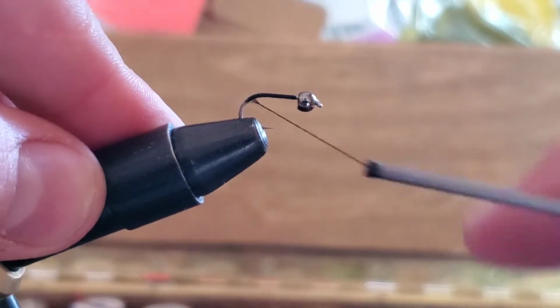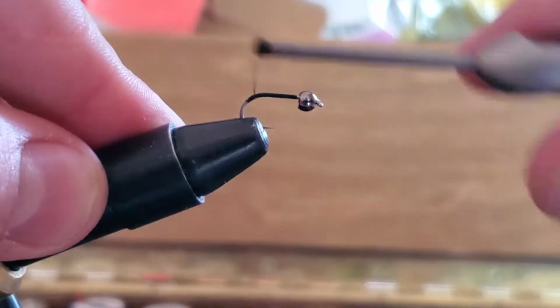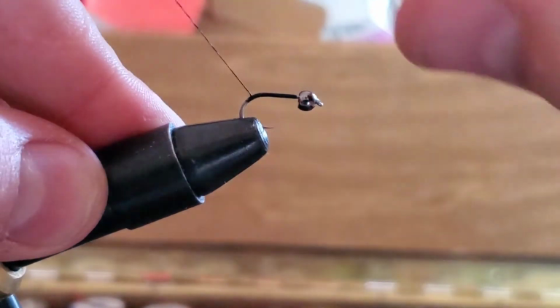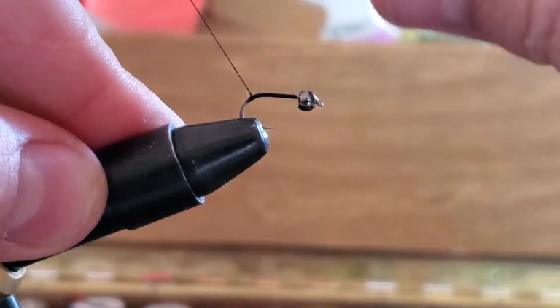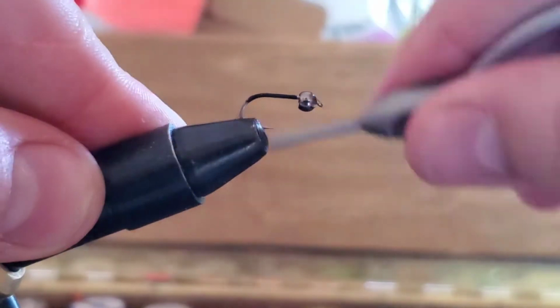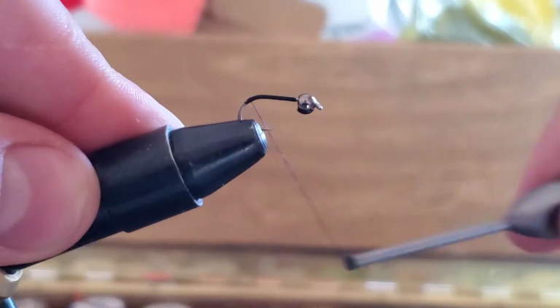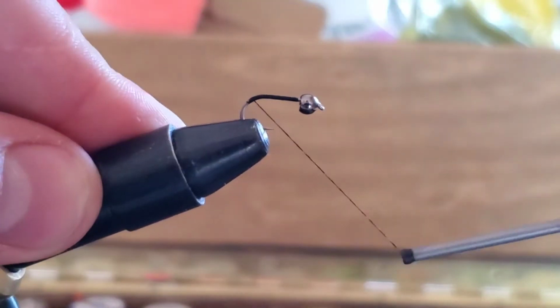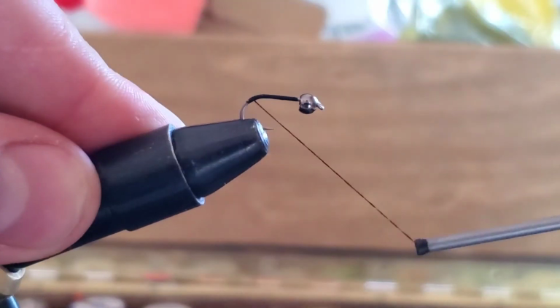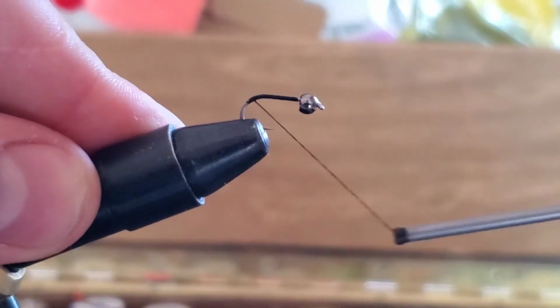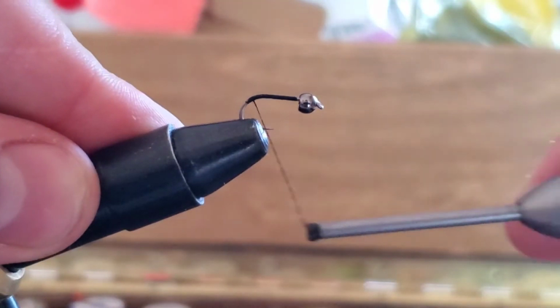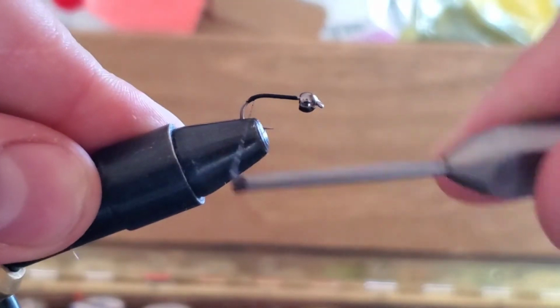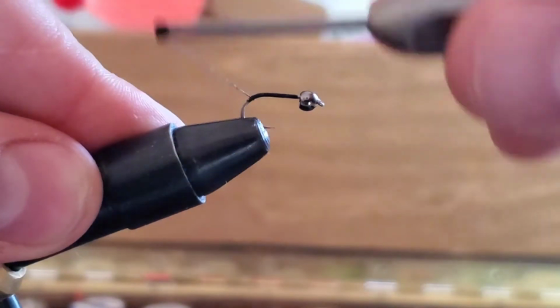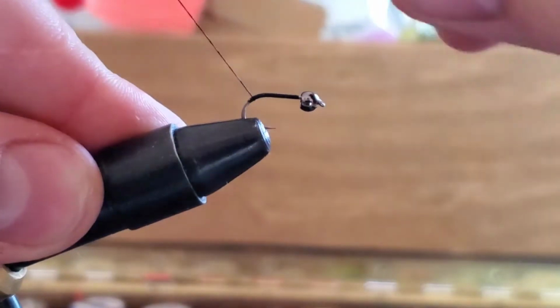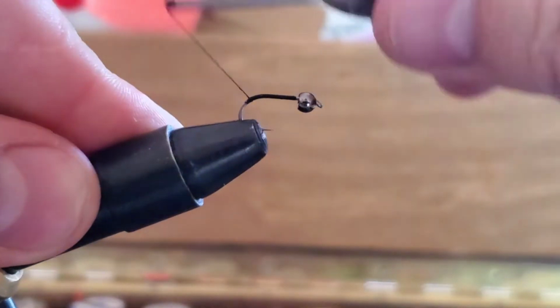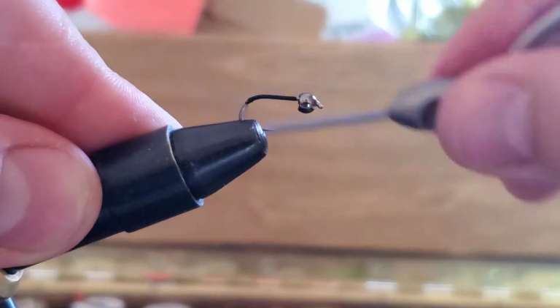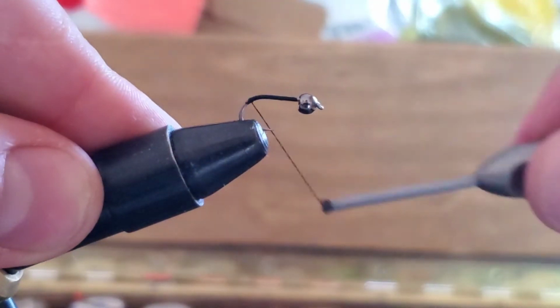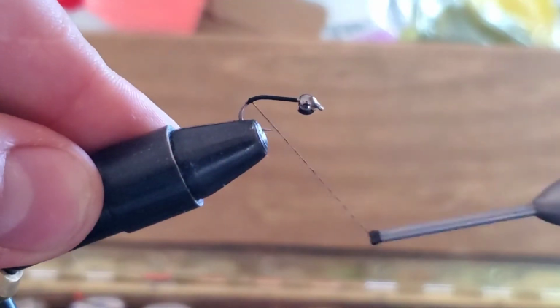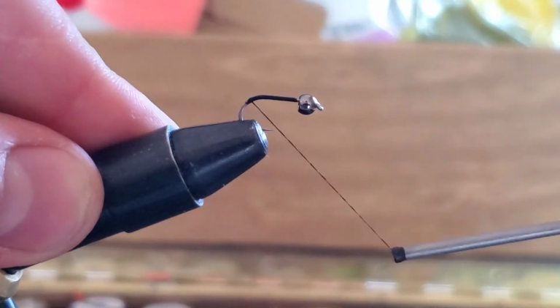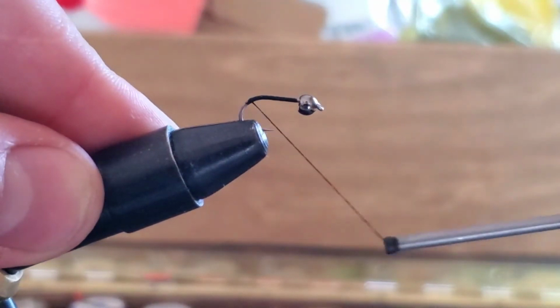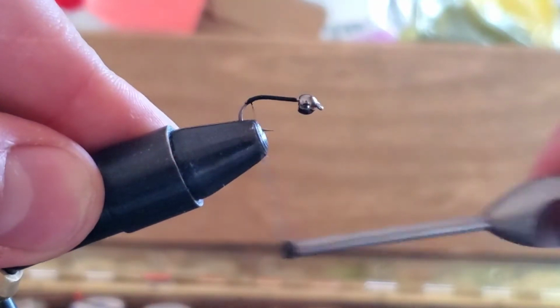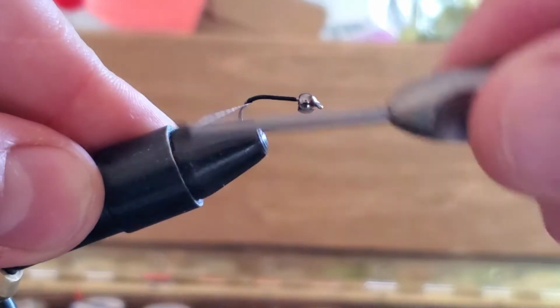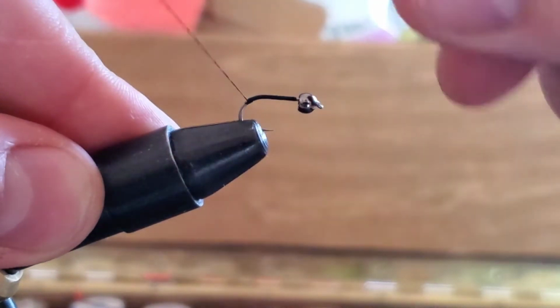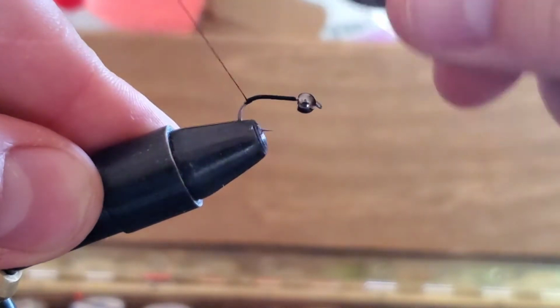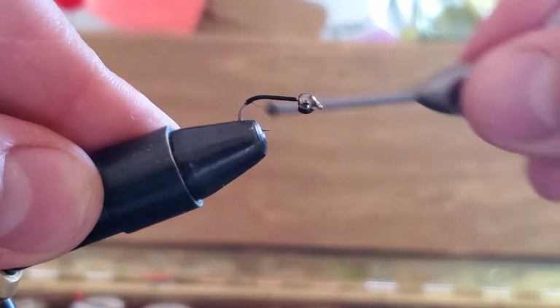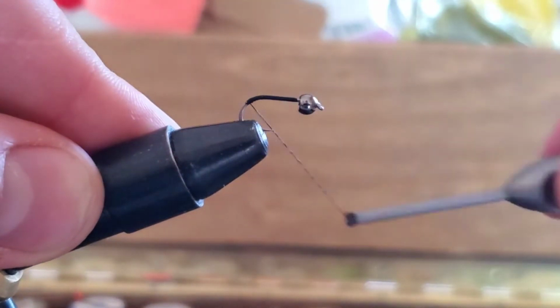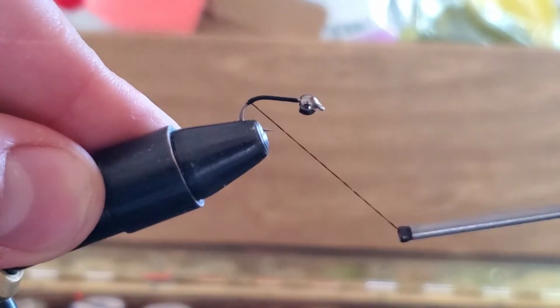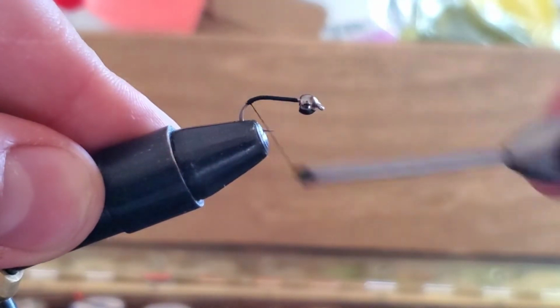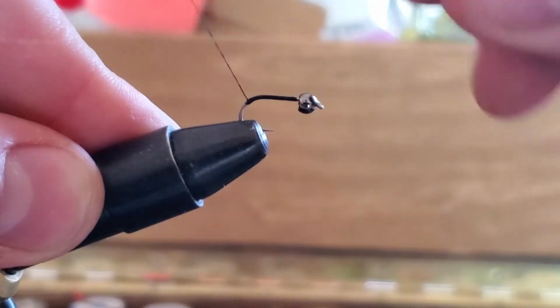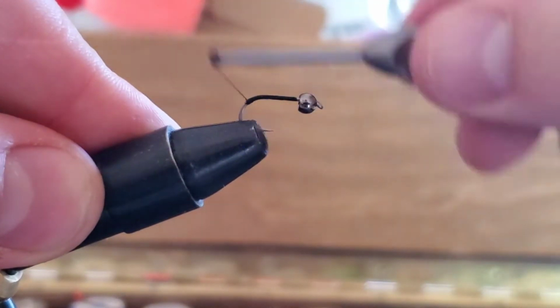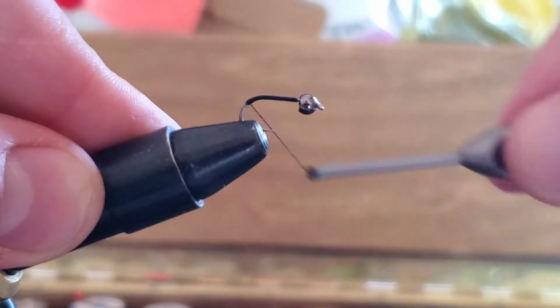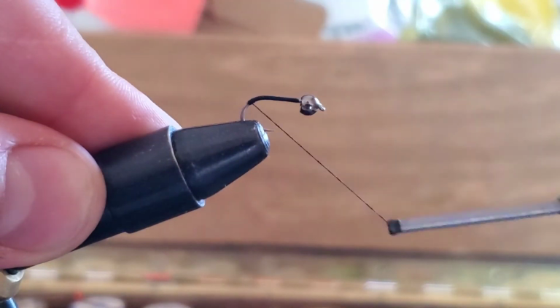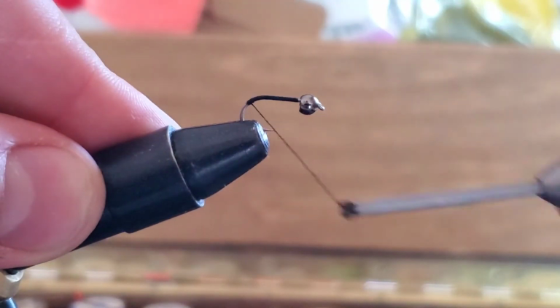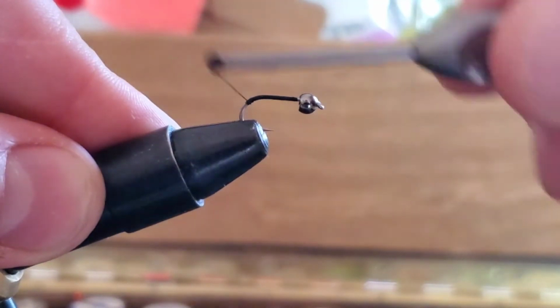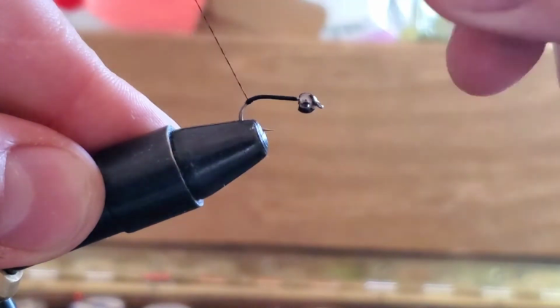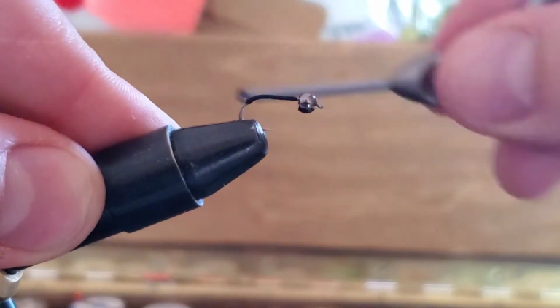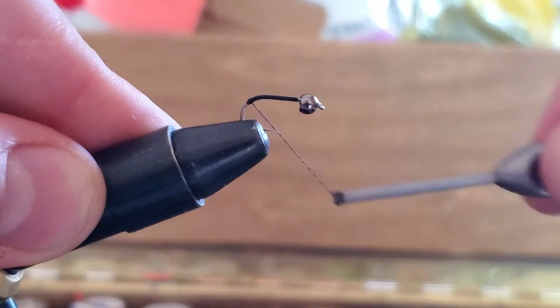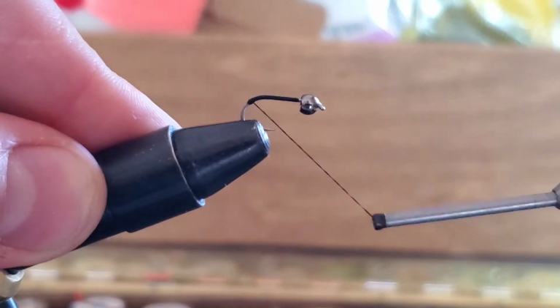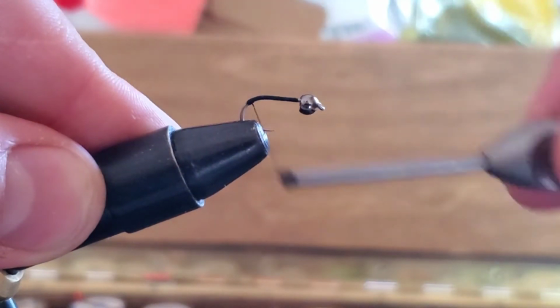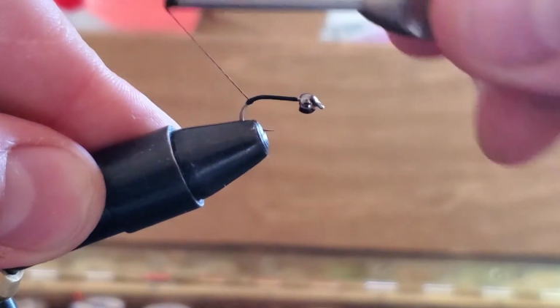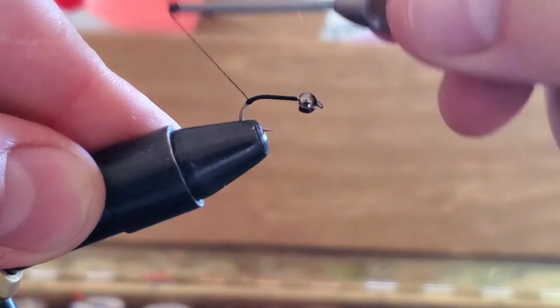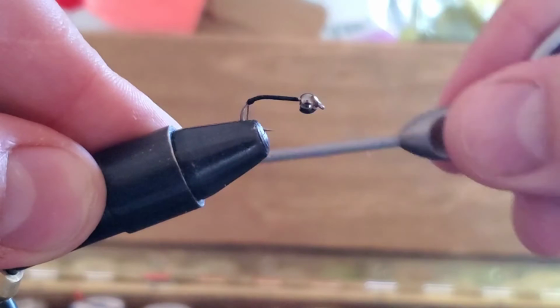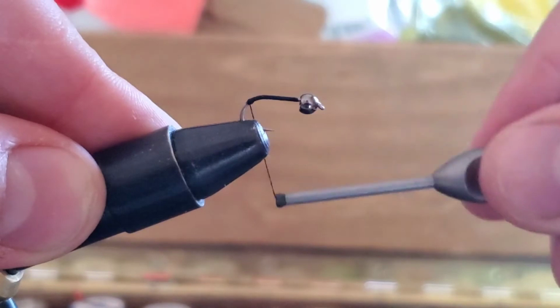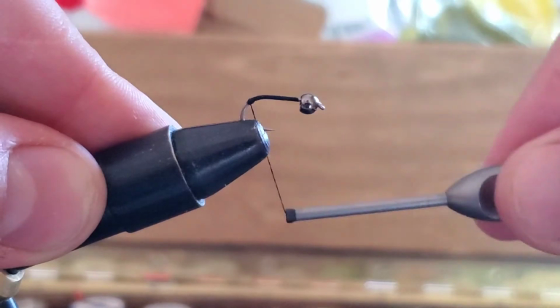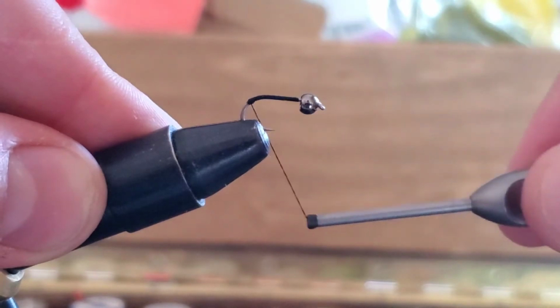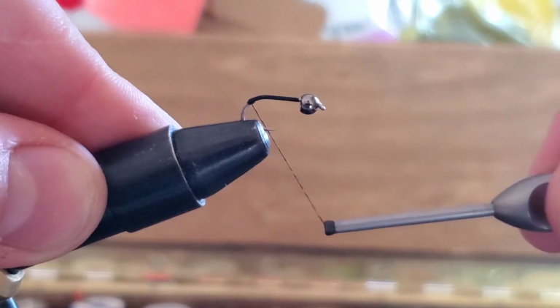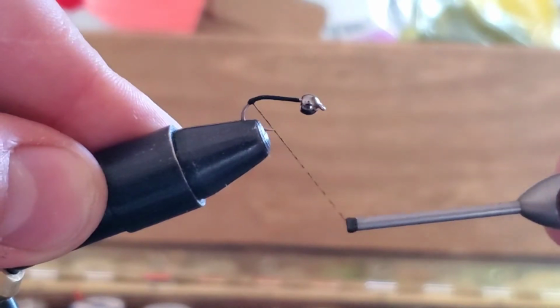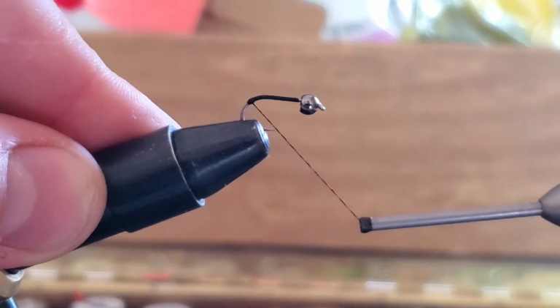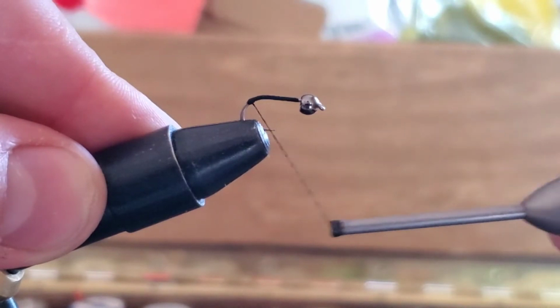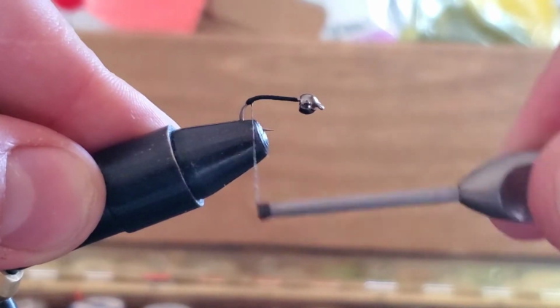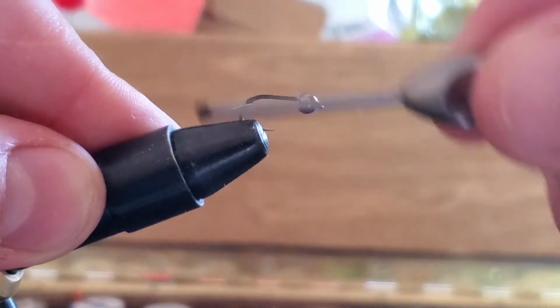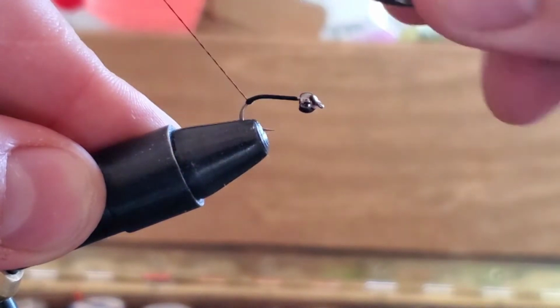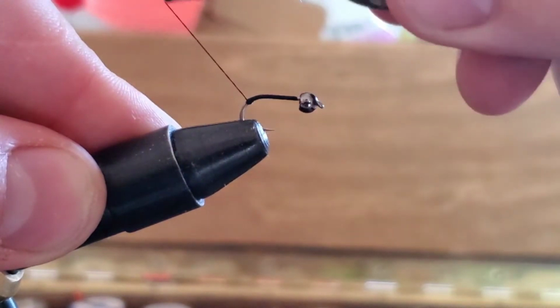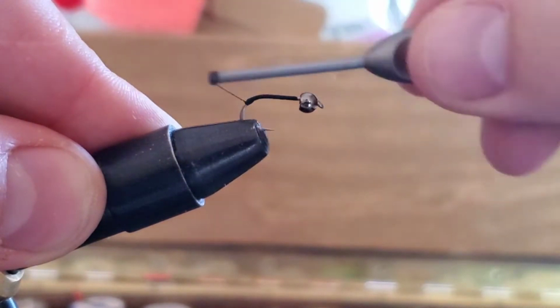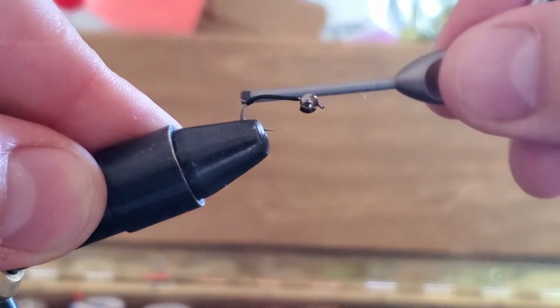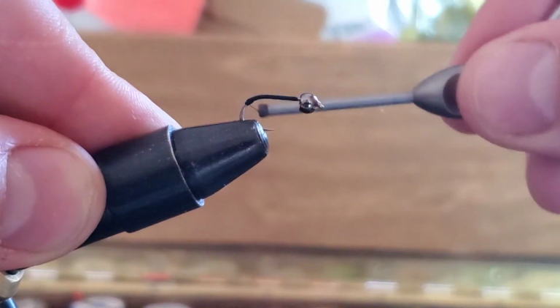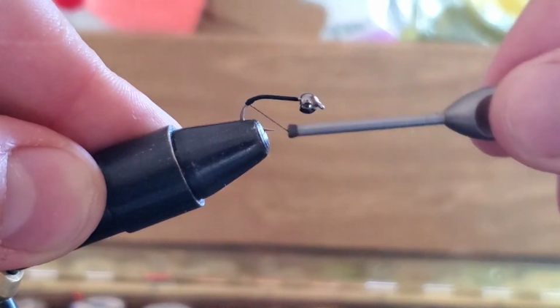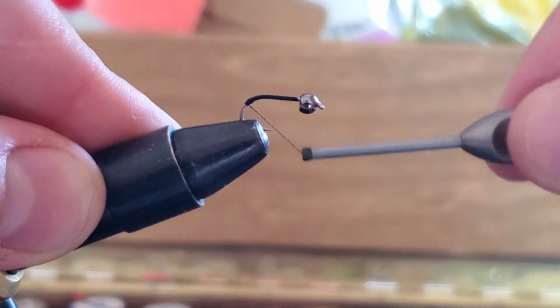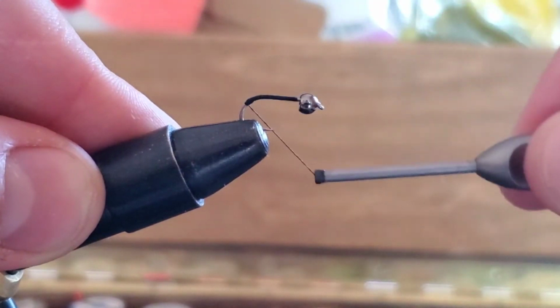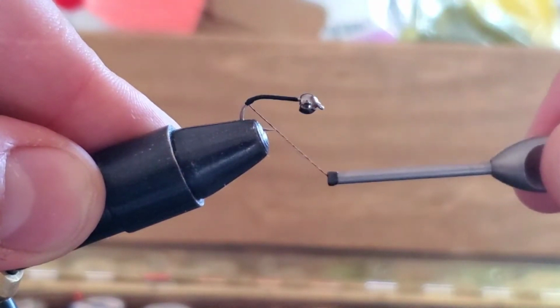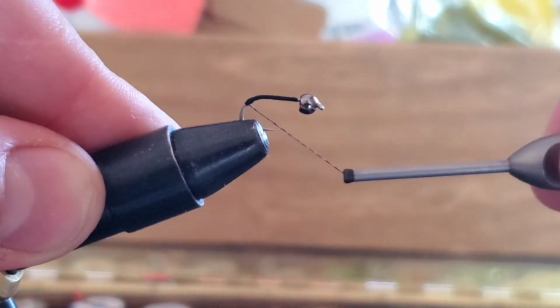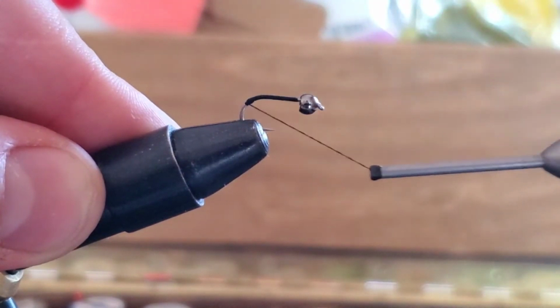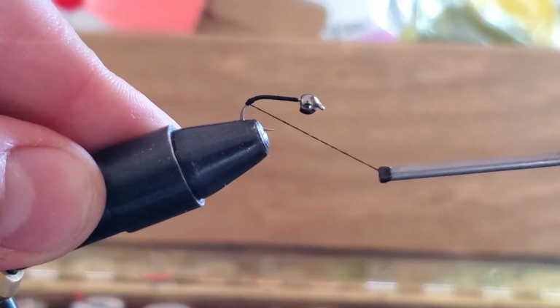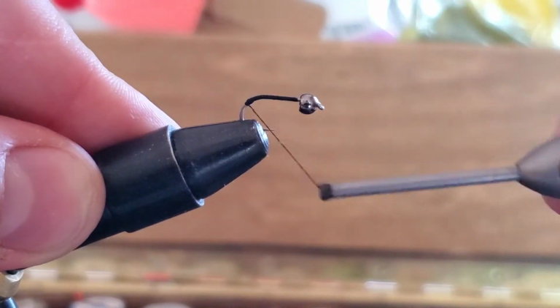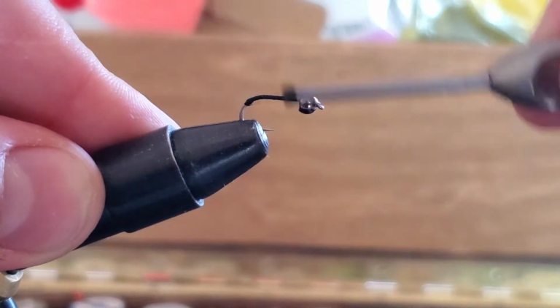Make several wraps there at the bend of the hook so you get a little ball or a little bump, and you'll see why here in a minute.